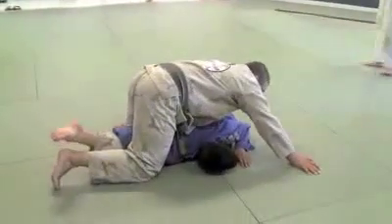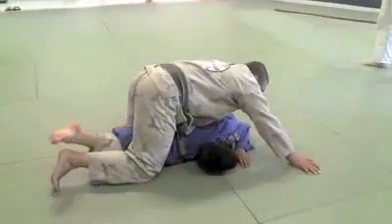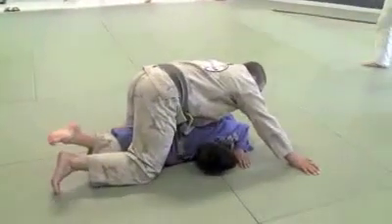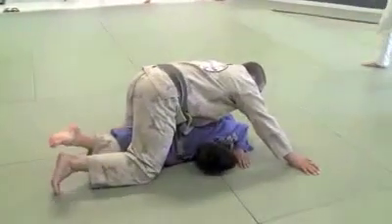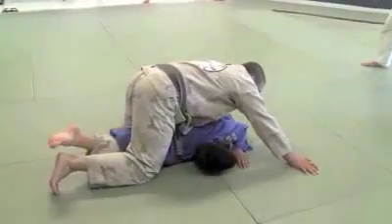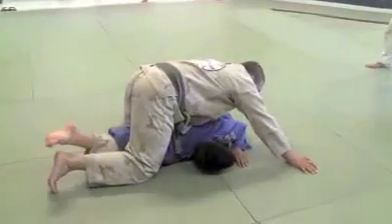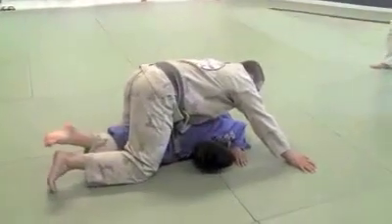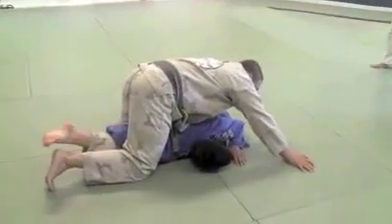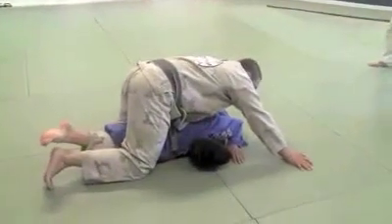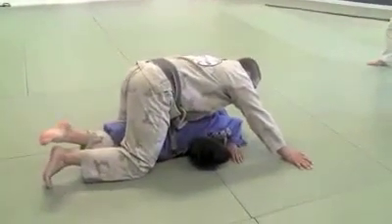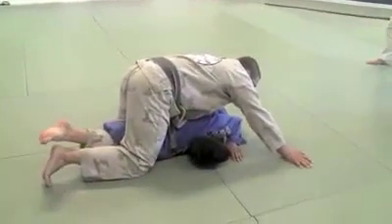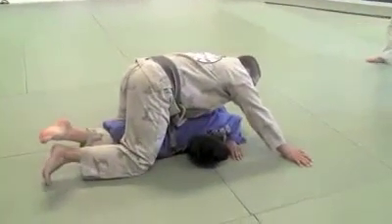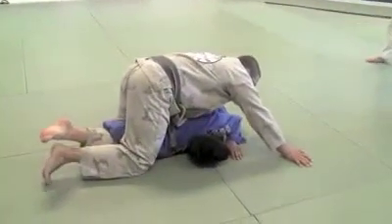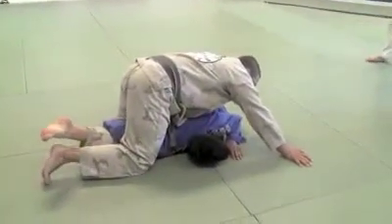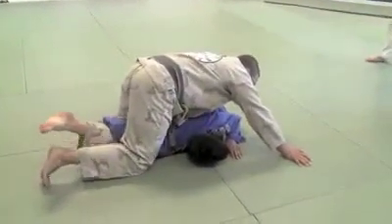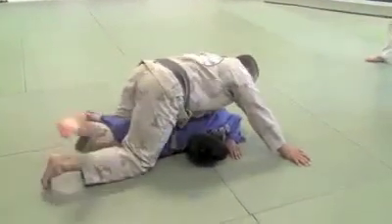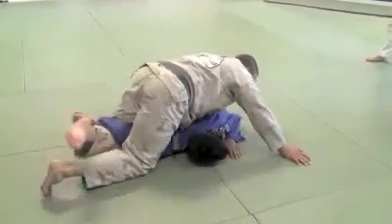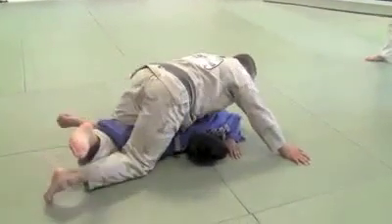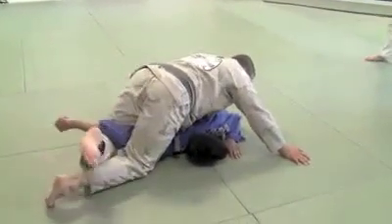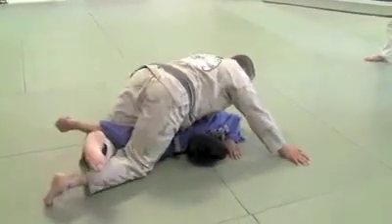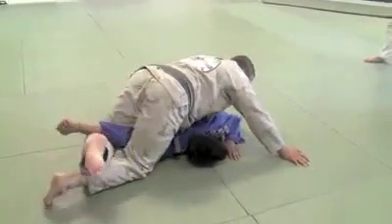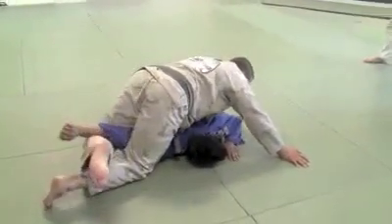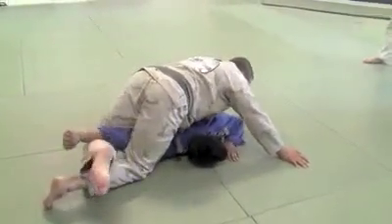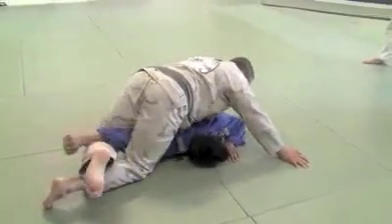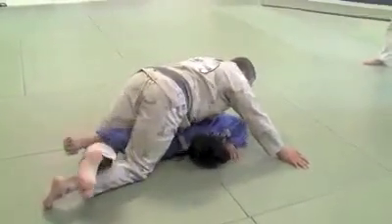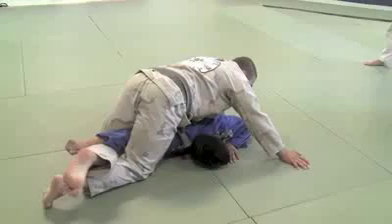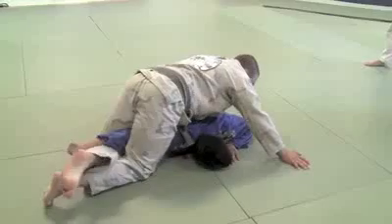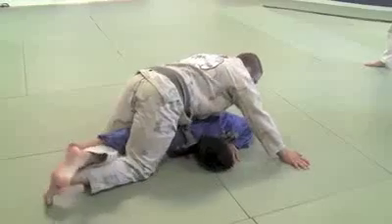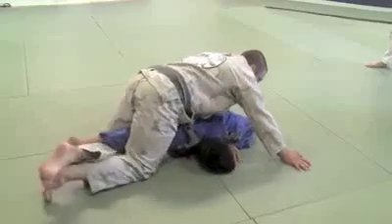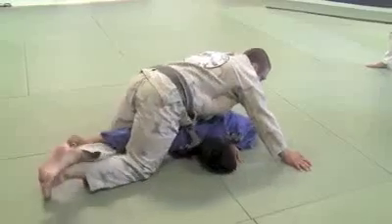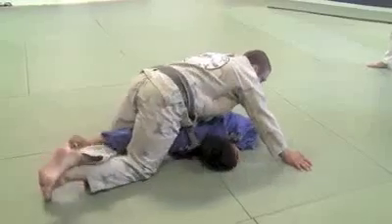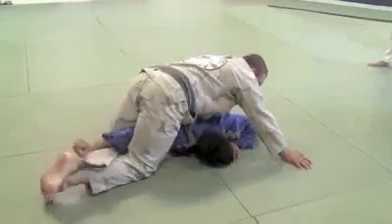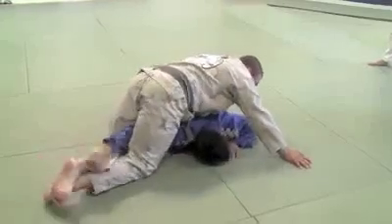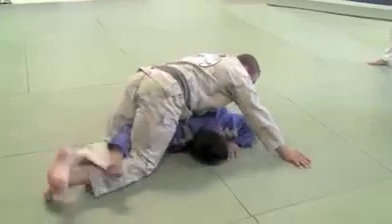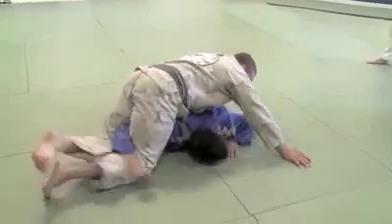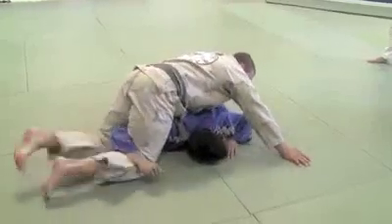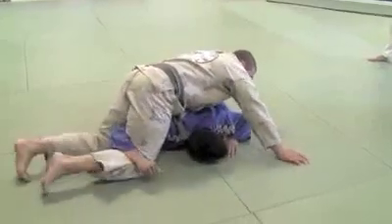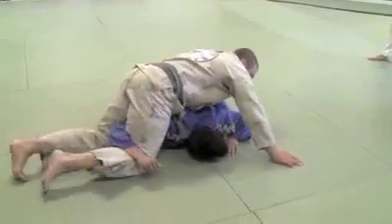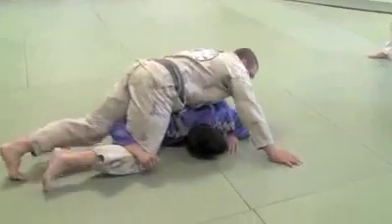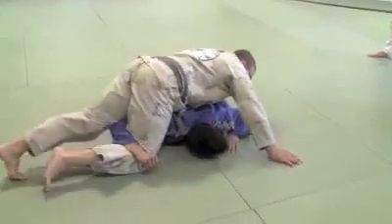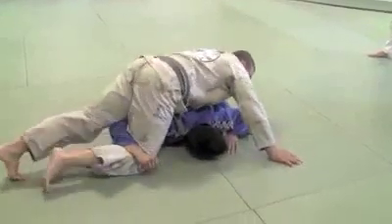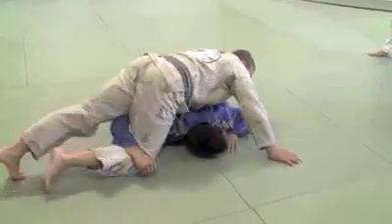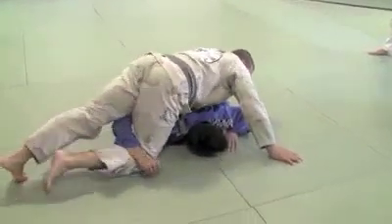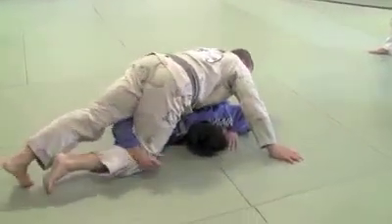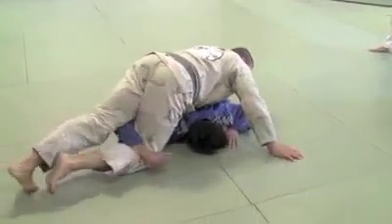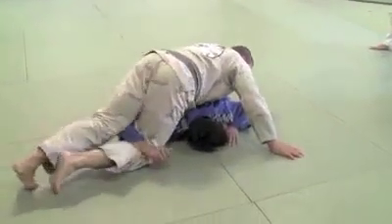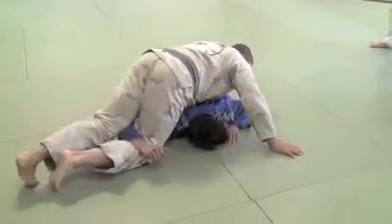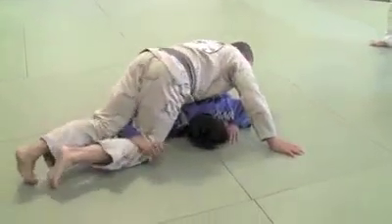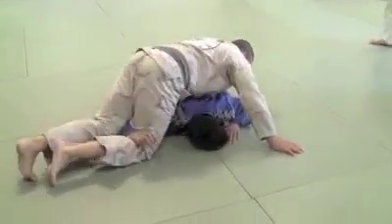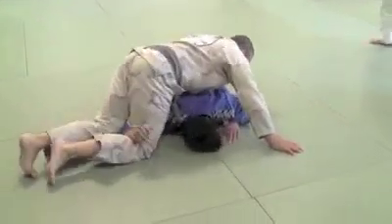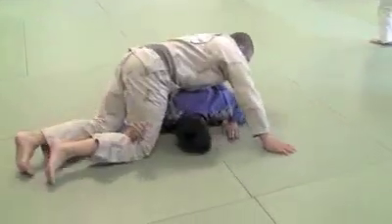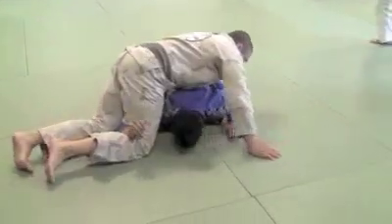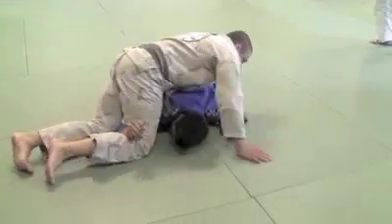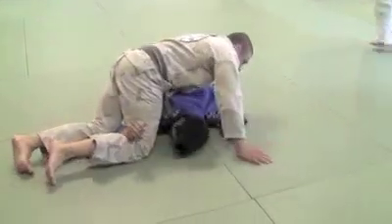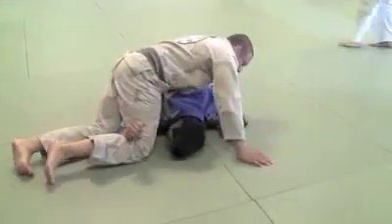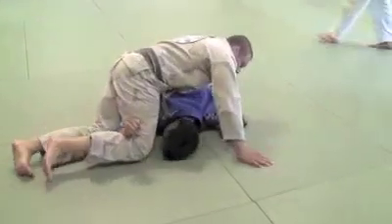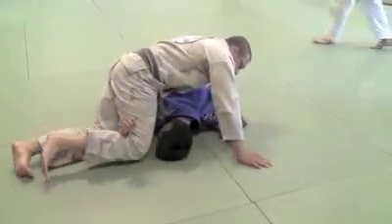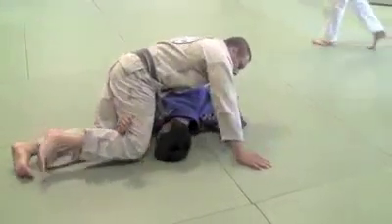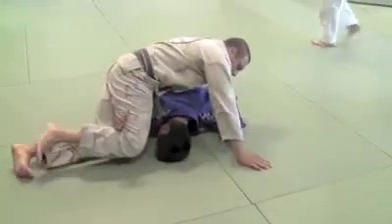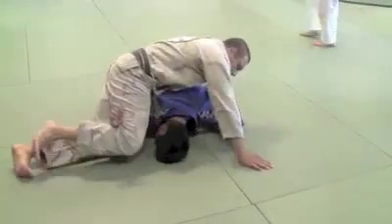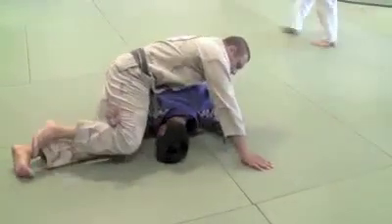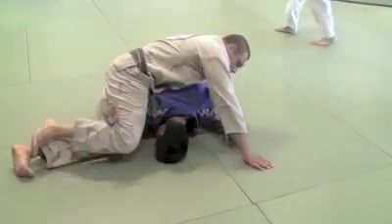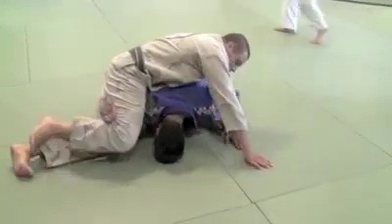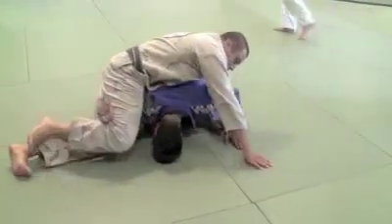Now if the guy moves the arm forward — it feels like this way, he moves forward — then I put my knee here and I move here.